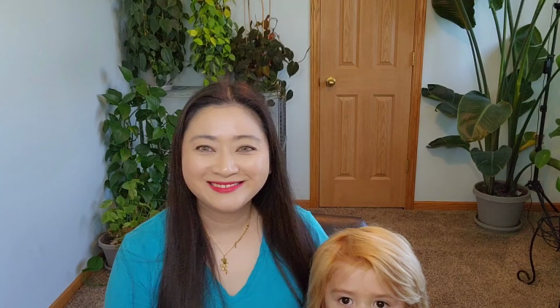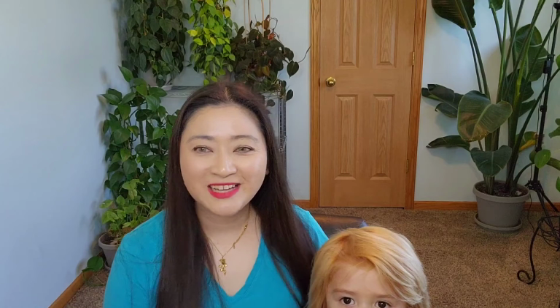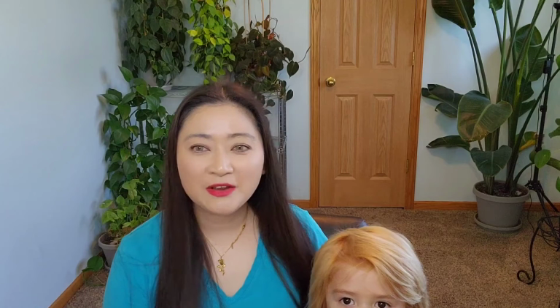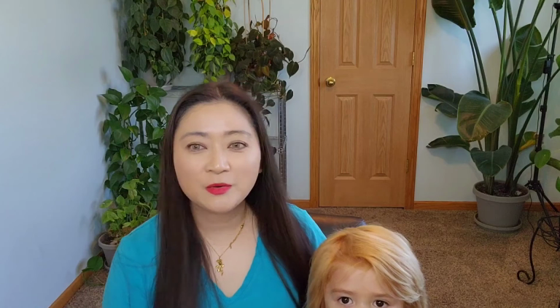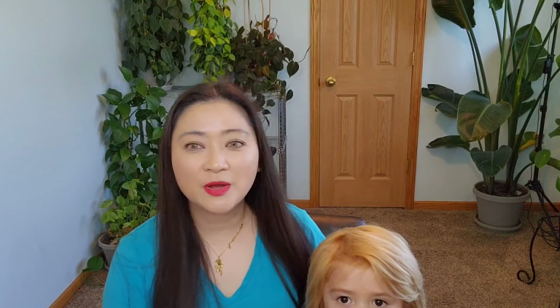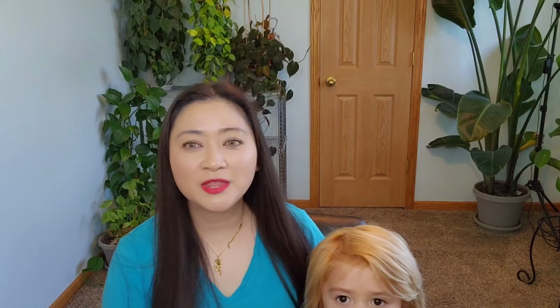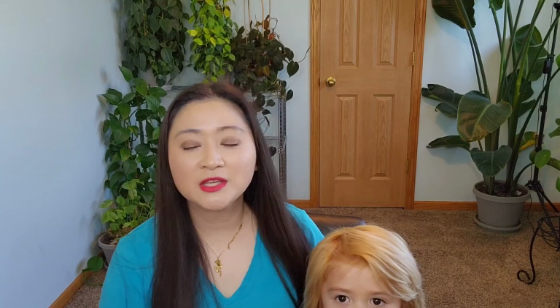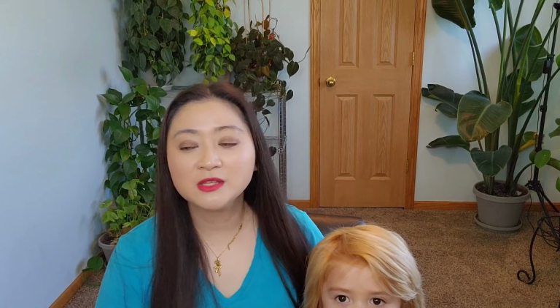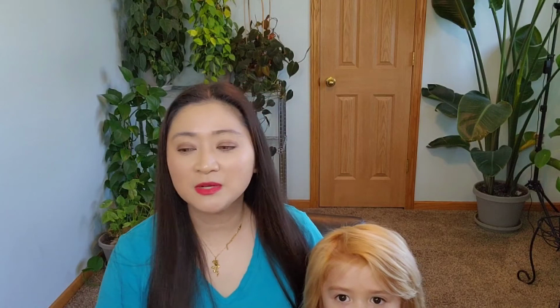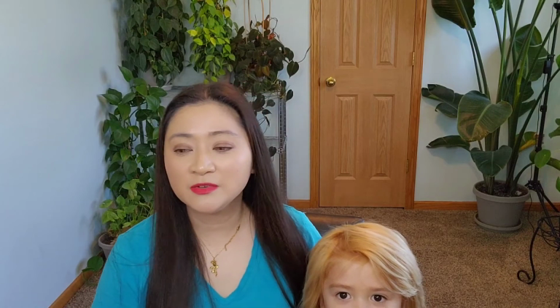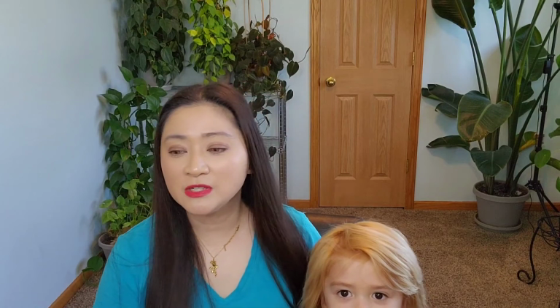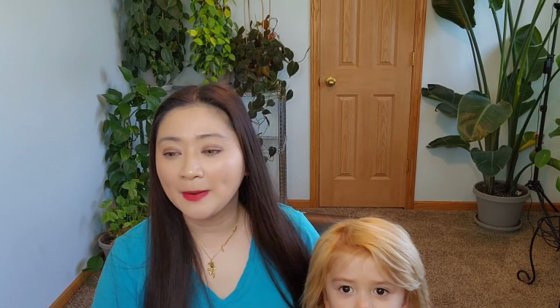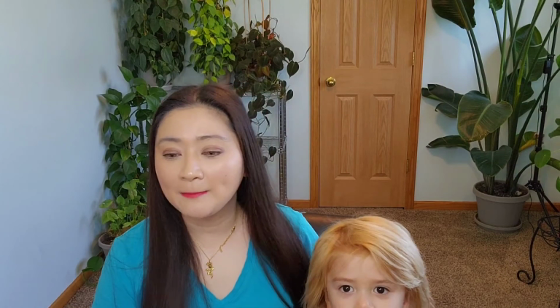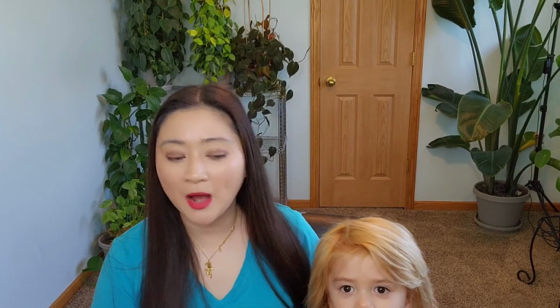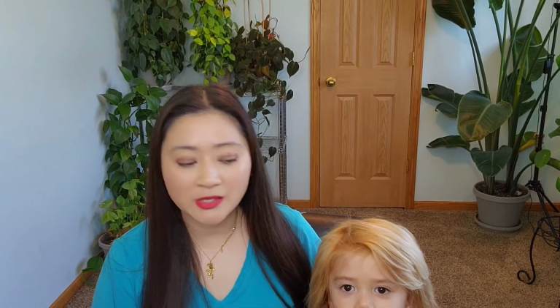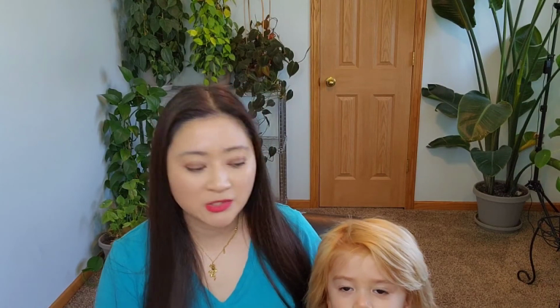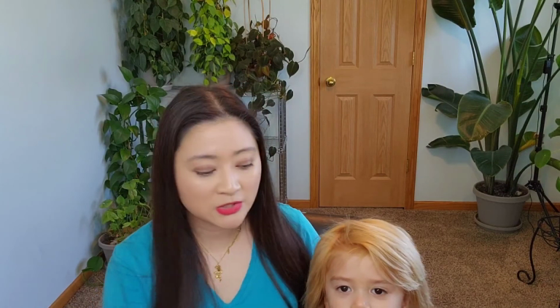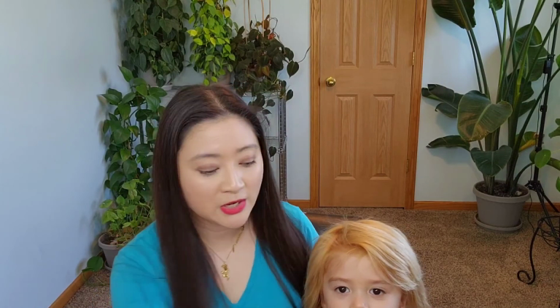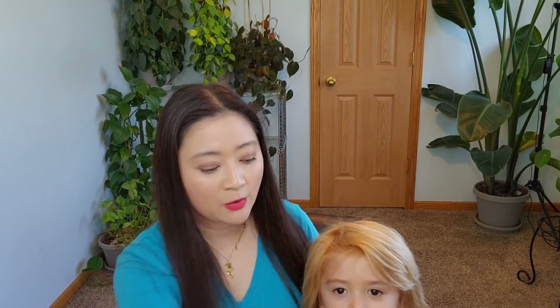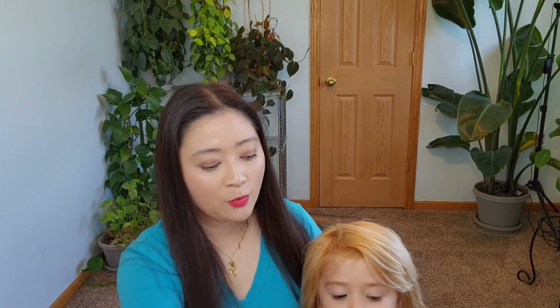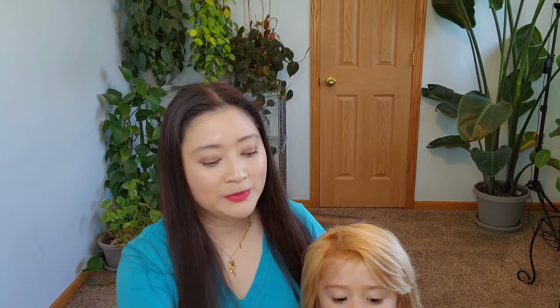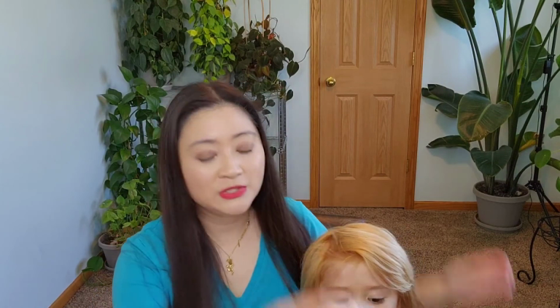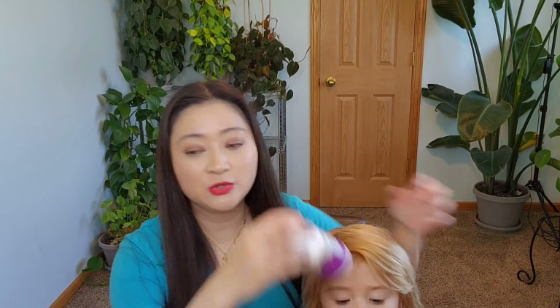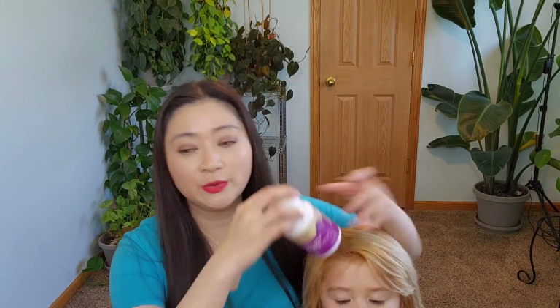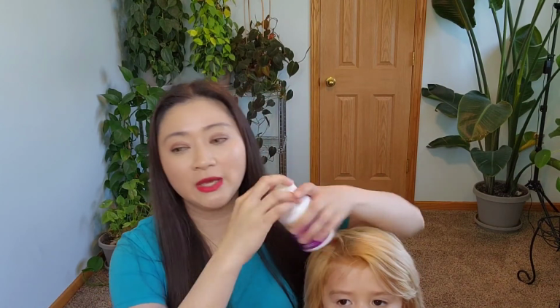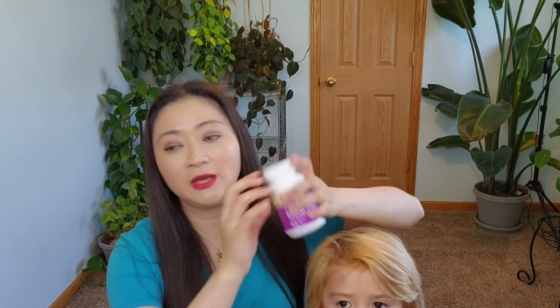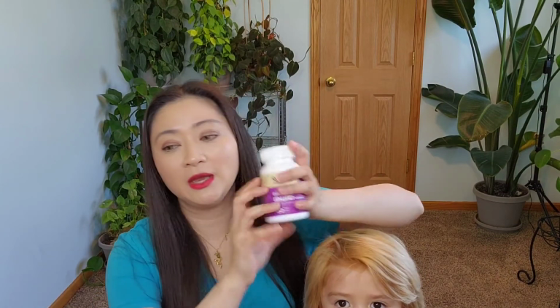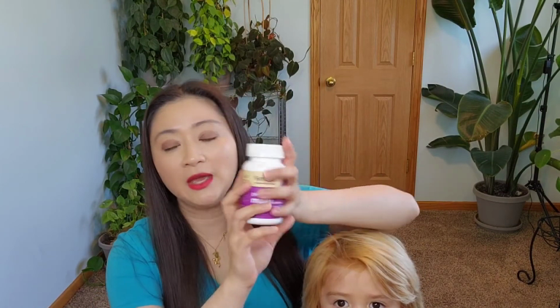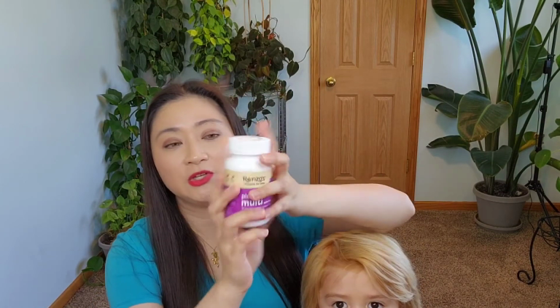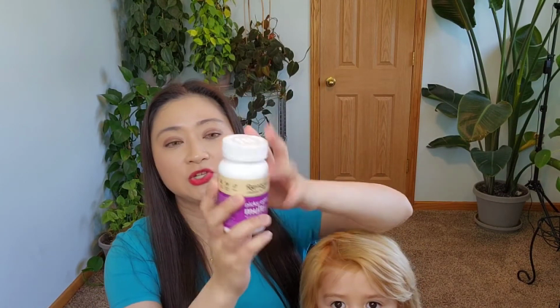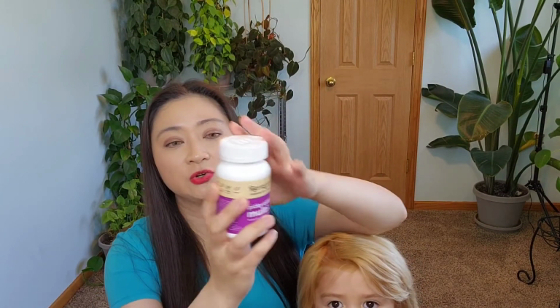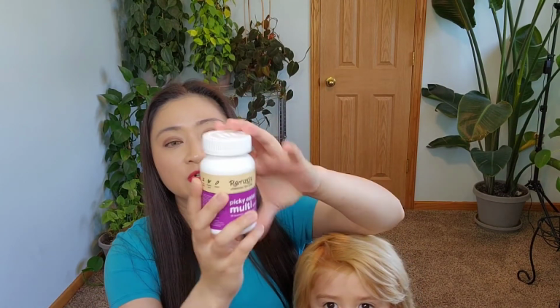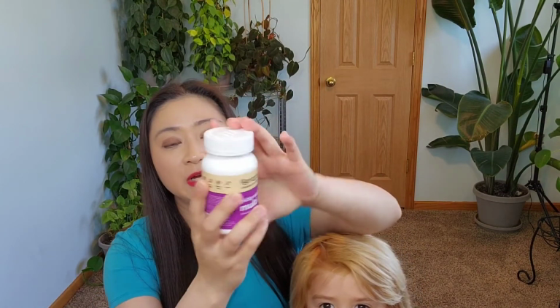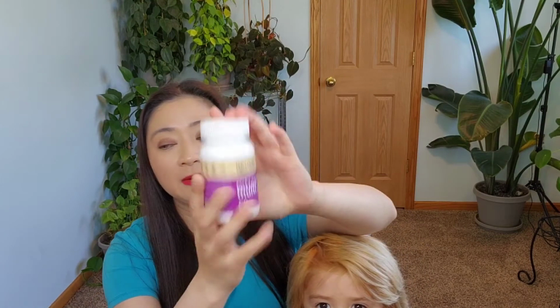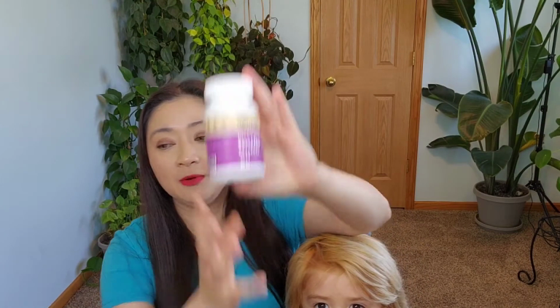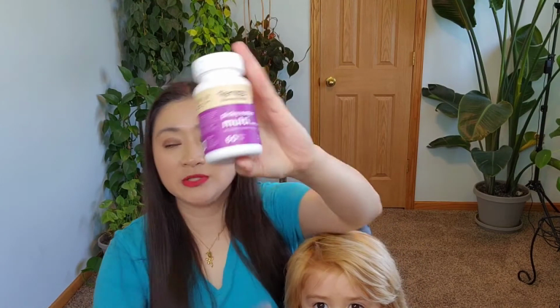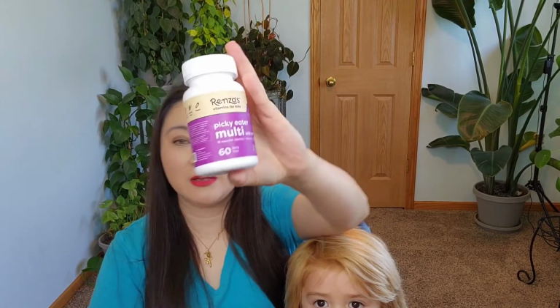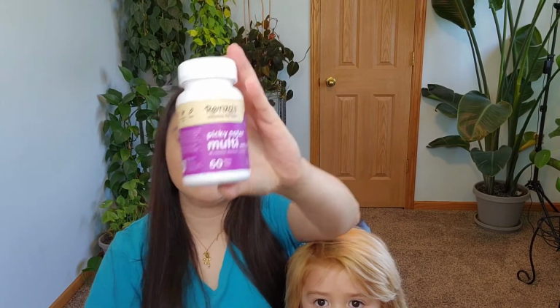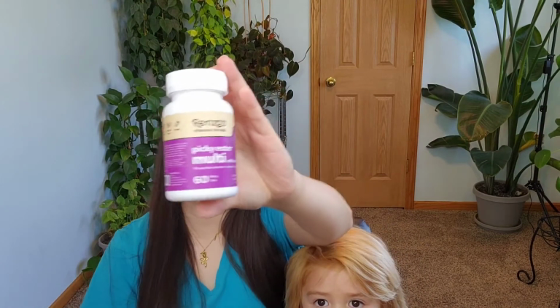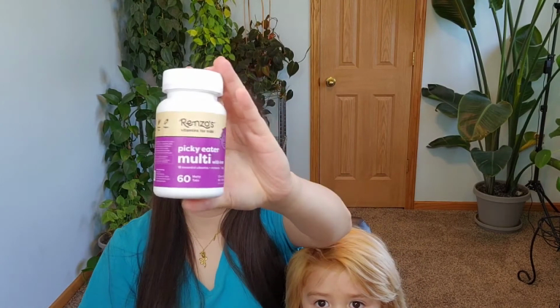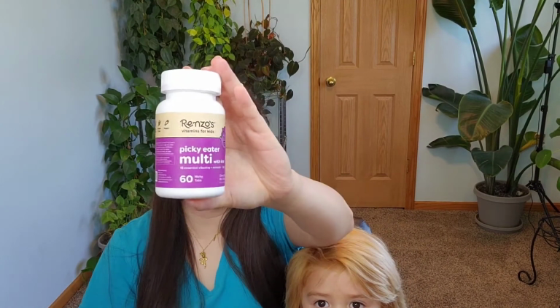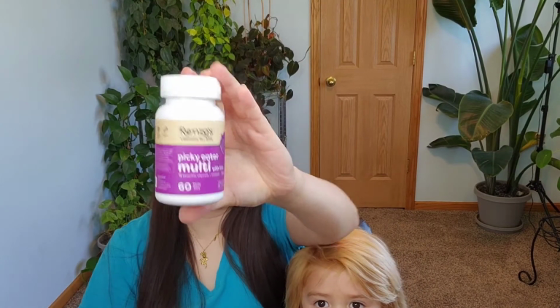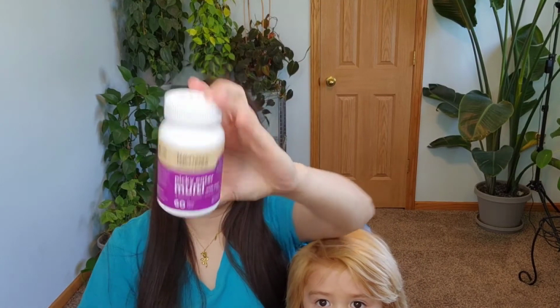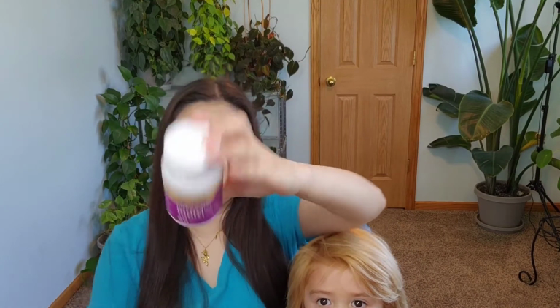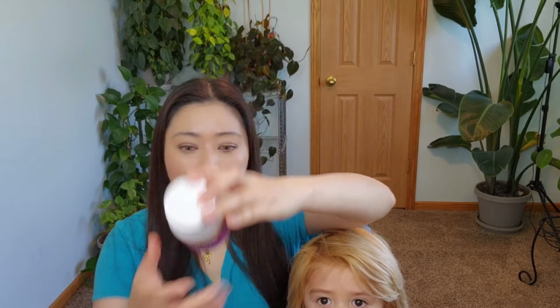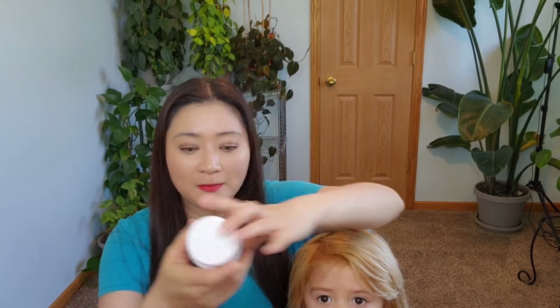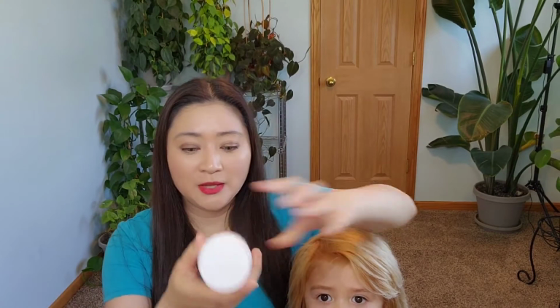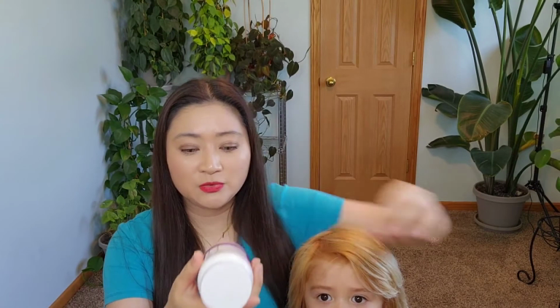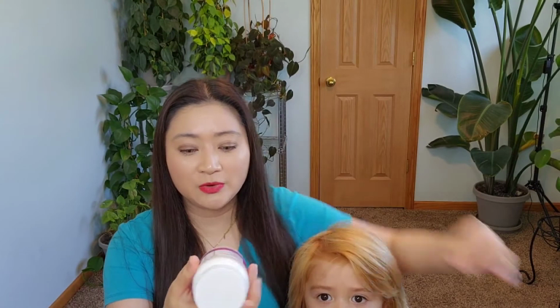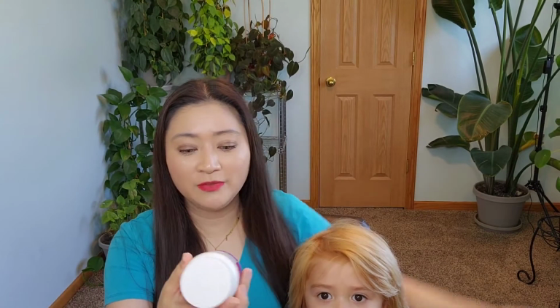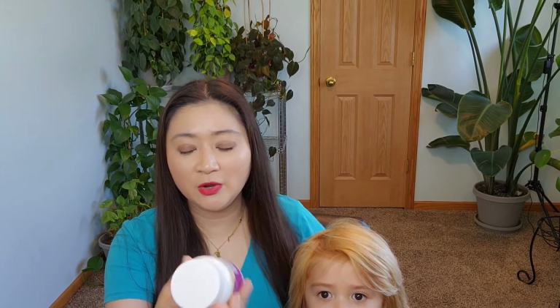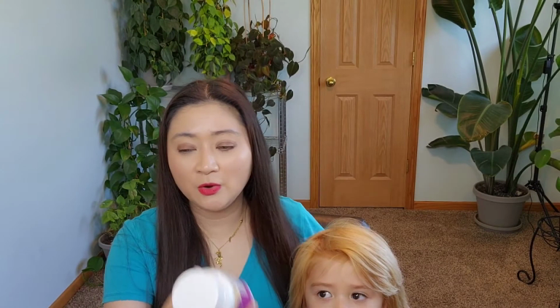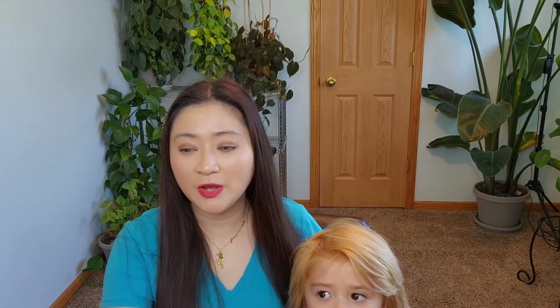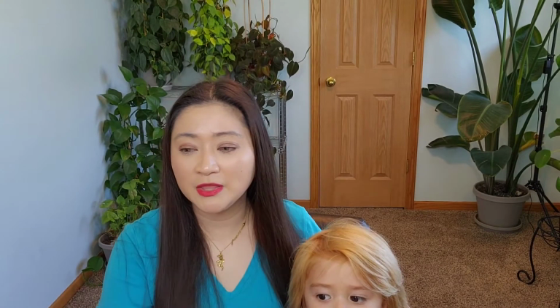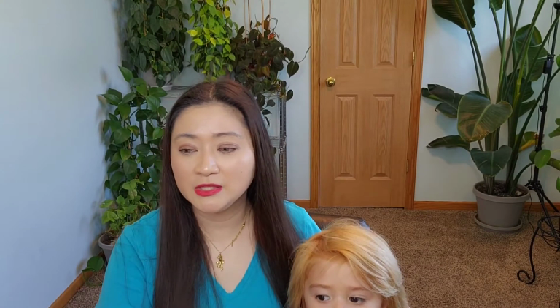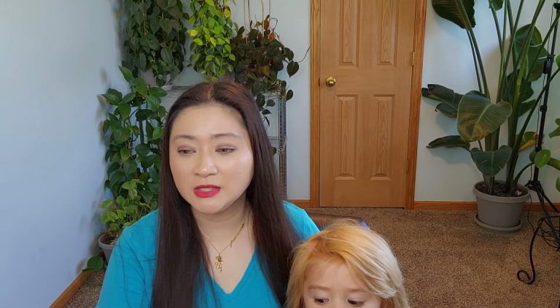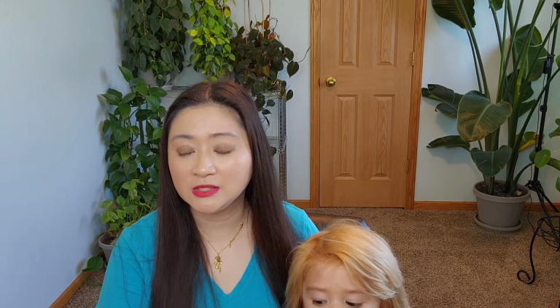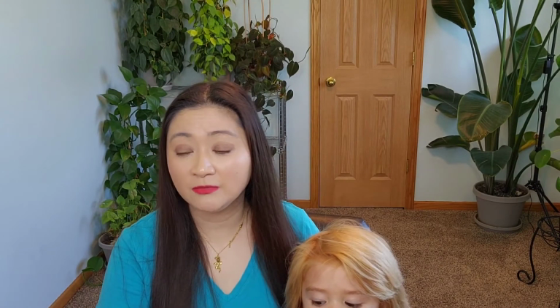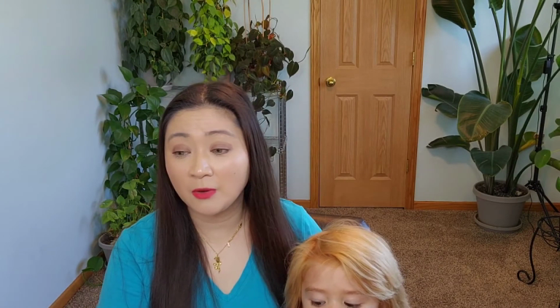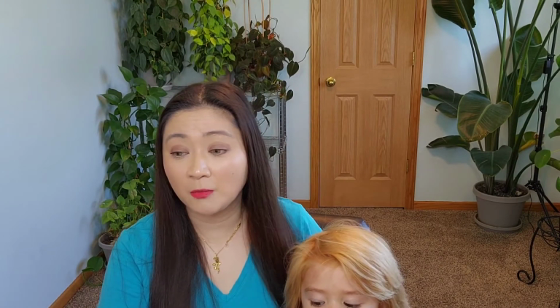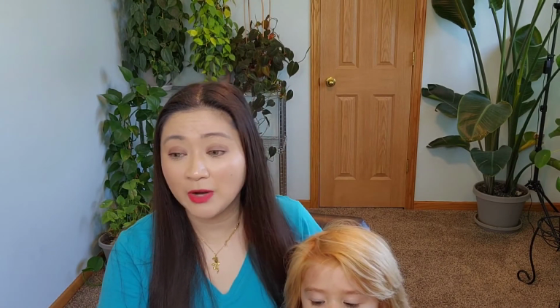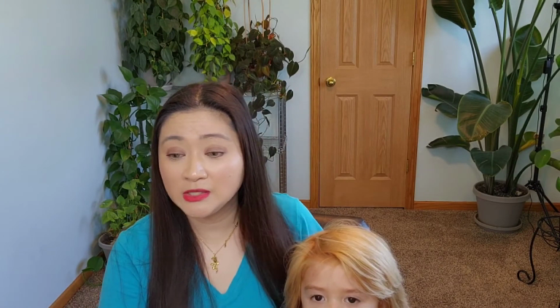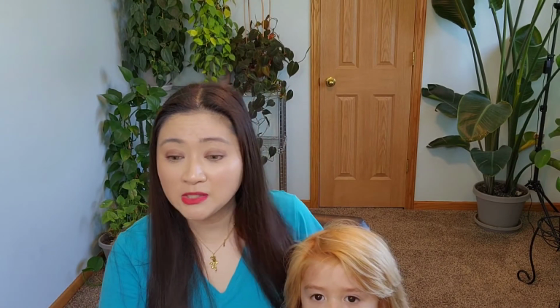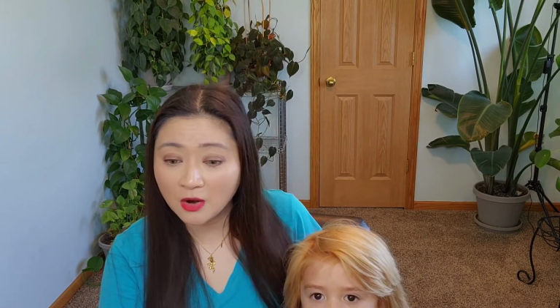Hi everyone, thank you so much for stopping by. Today I will be doing a children's multivitamin or supplement review, and this is from Renzo.